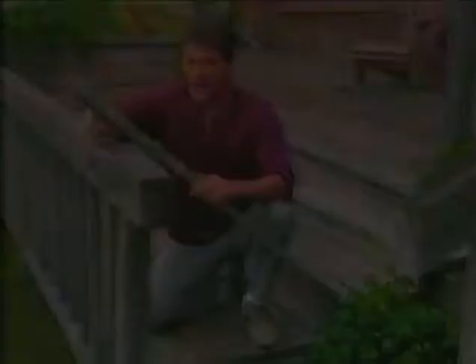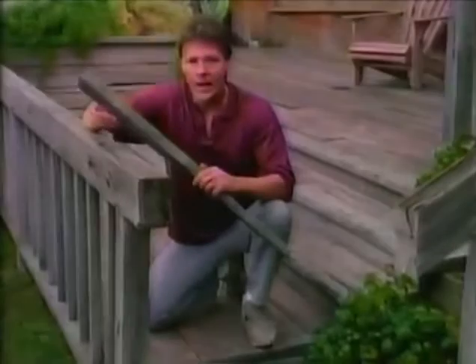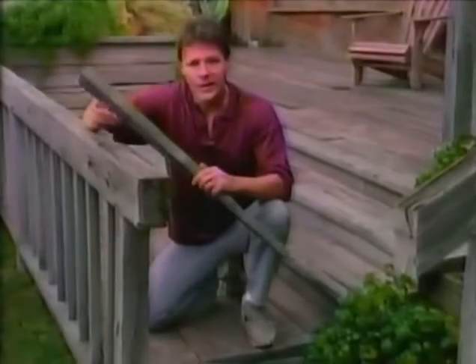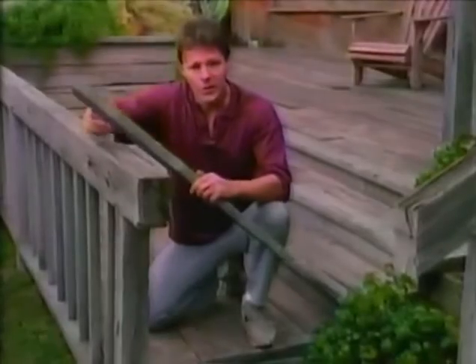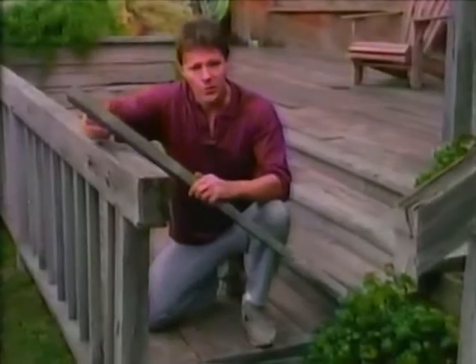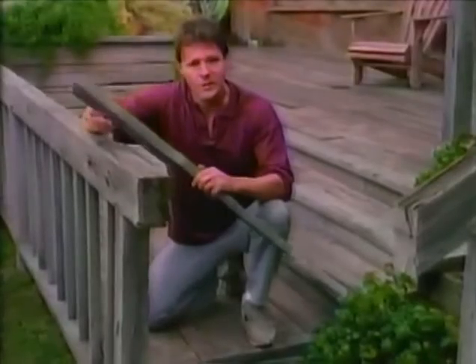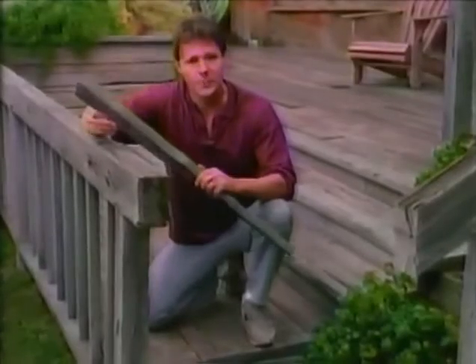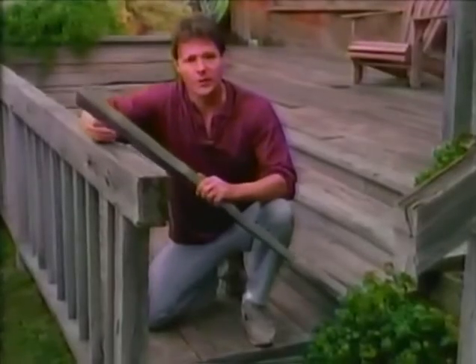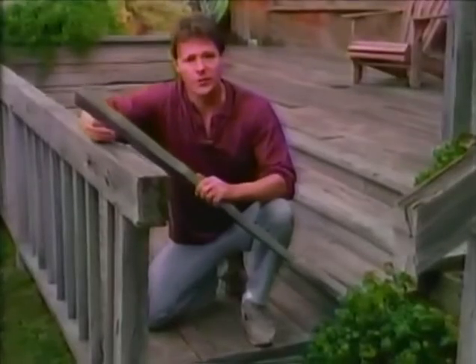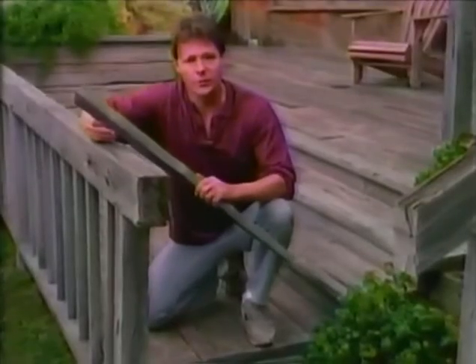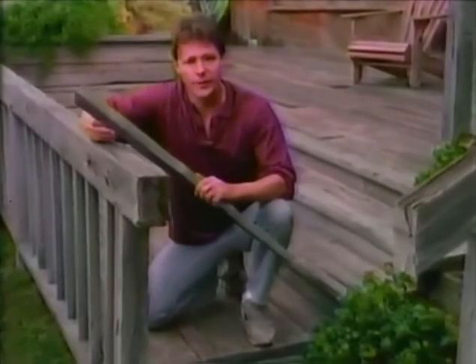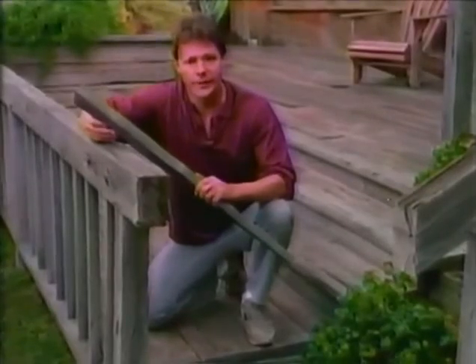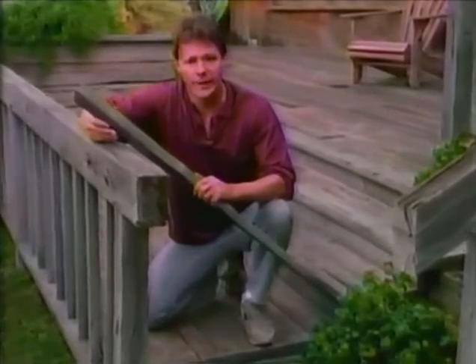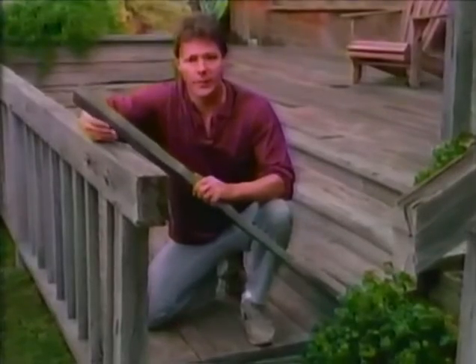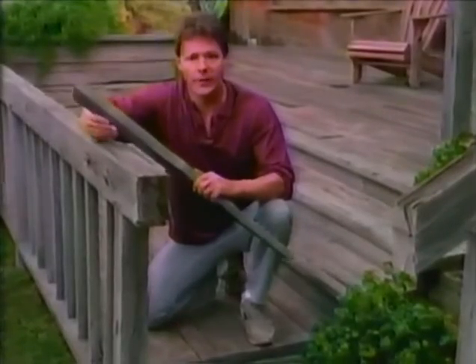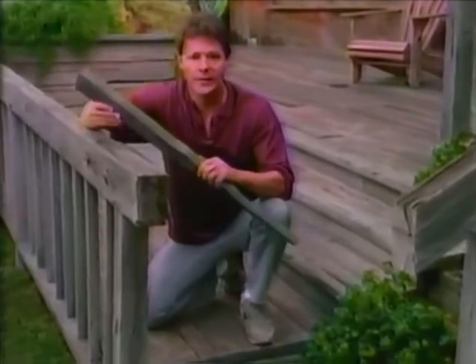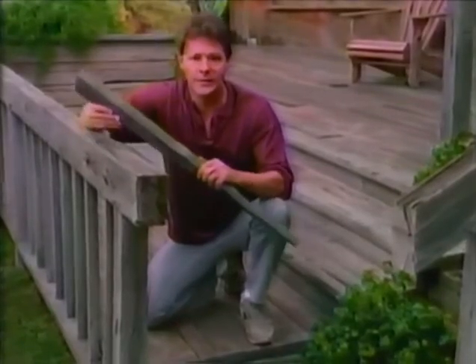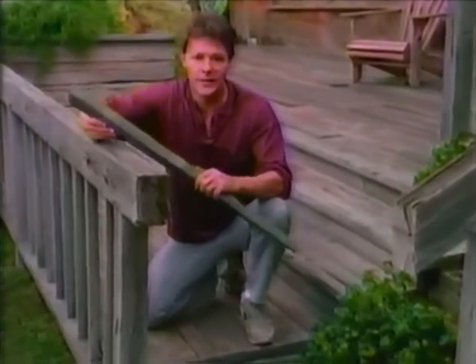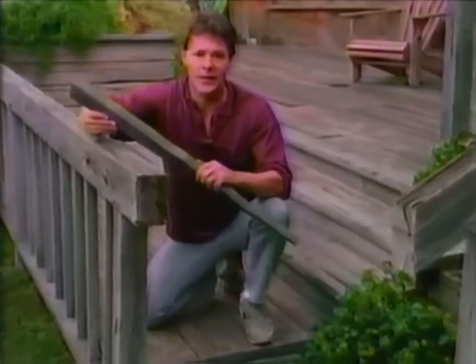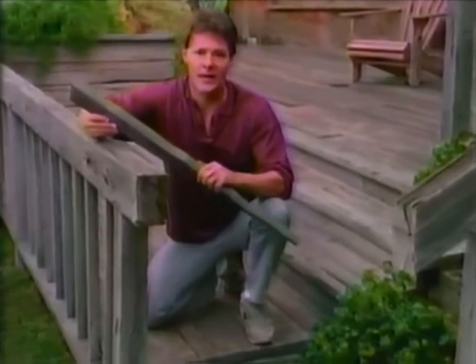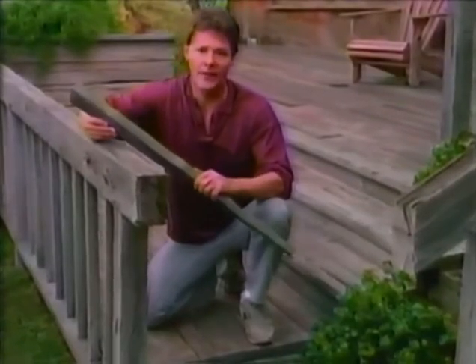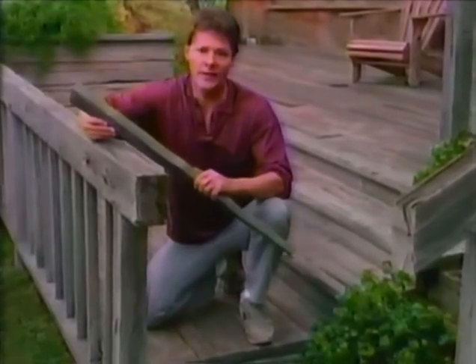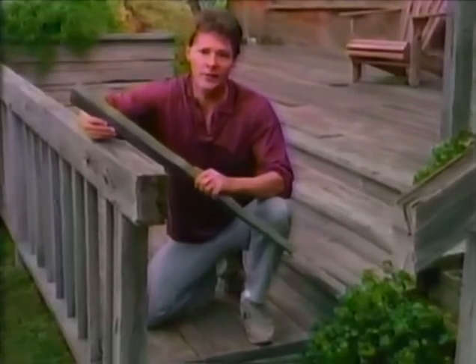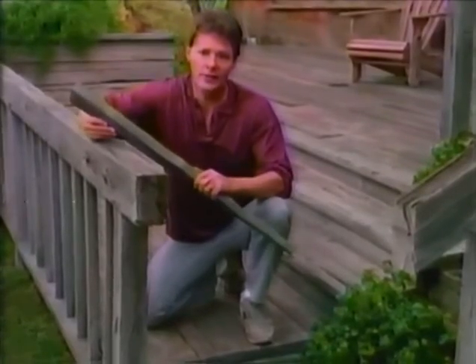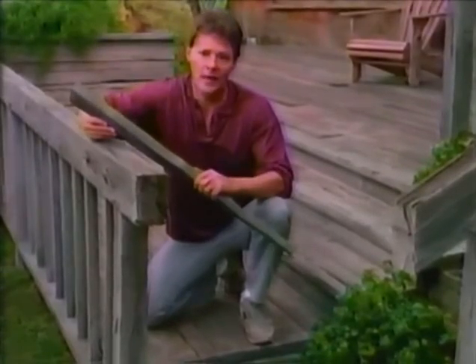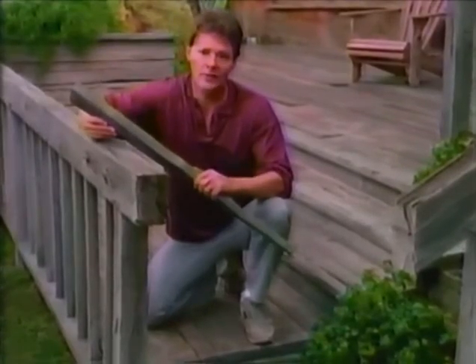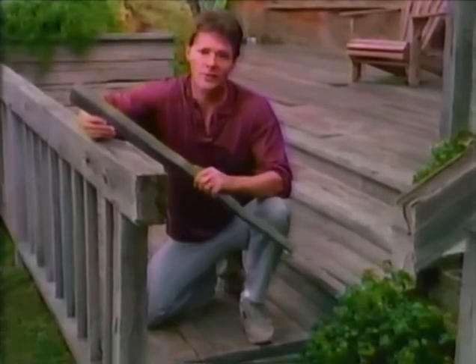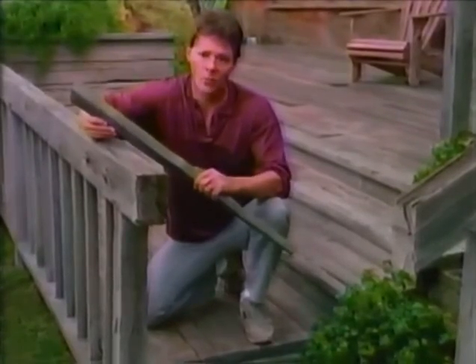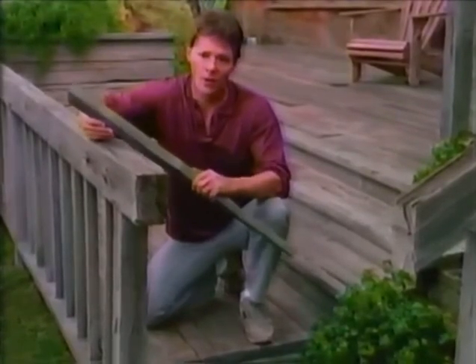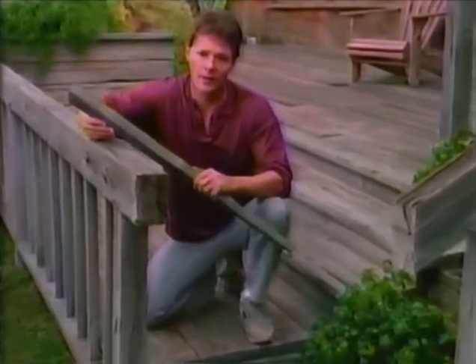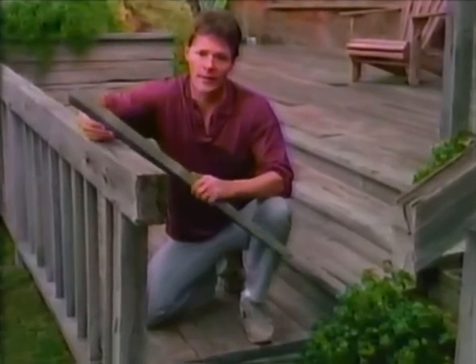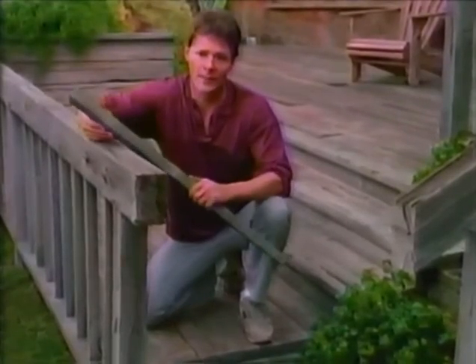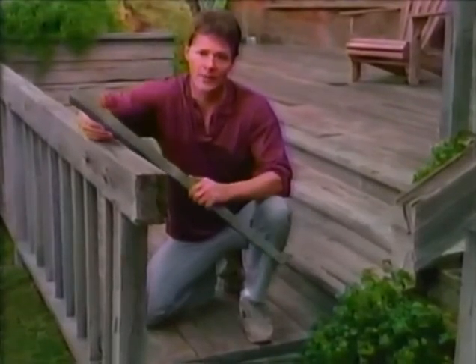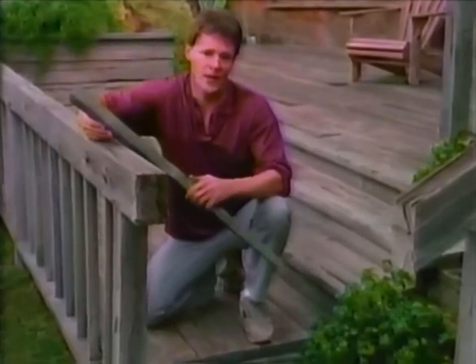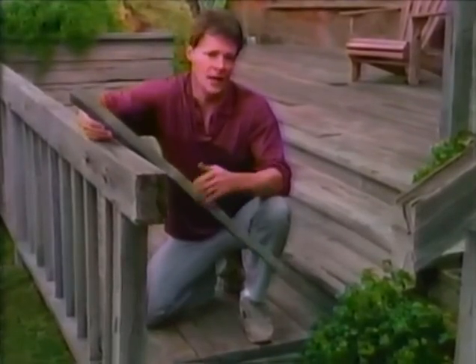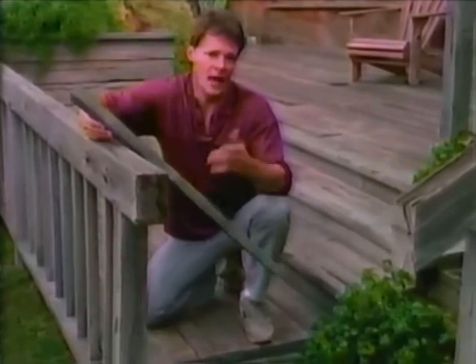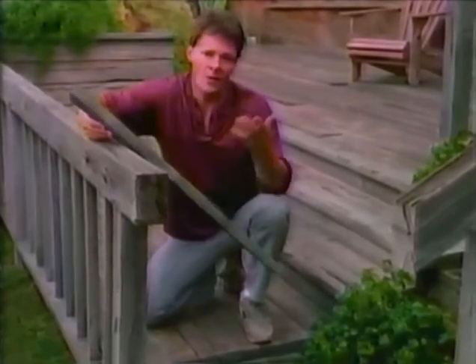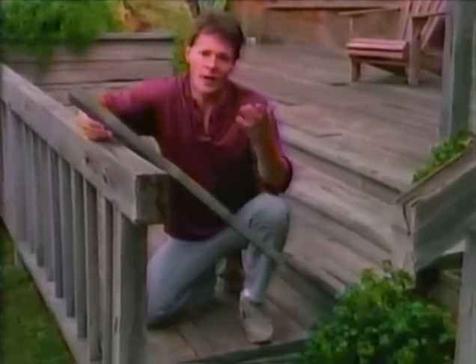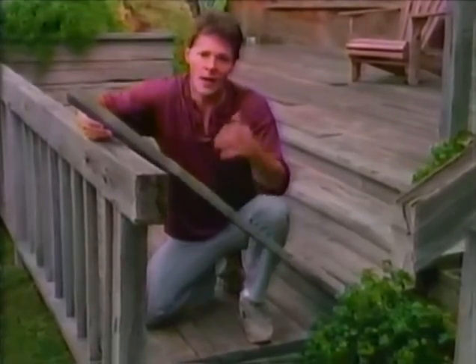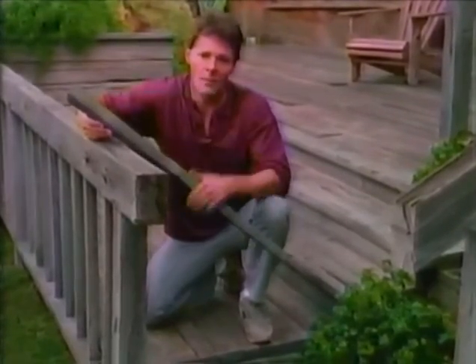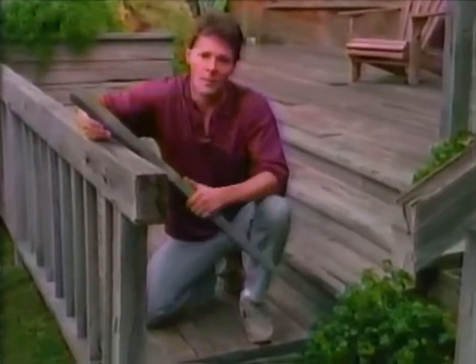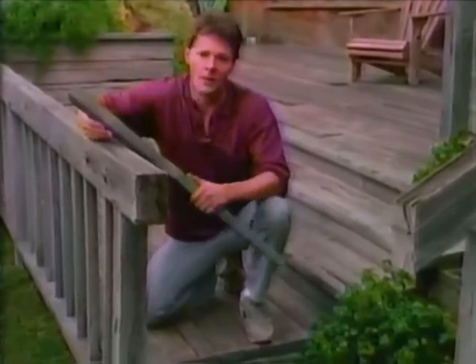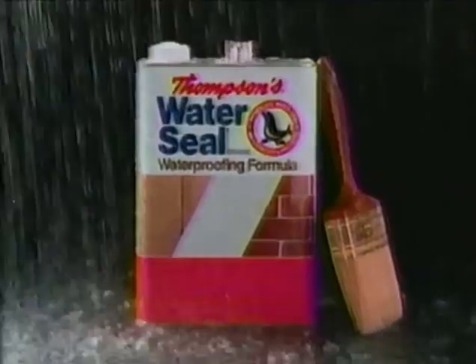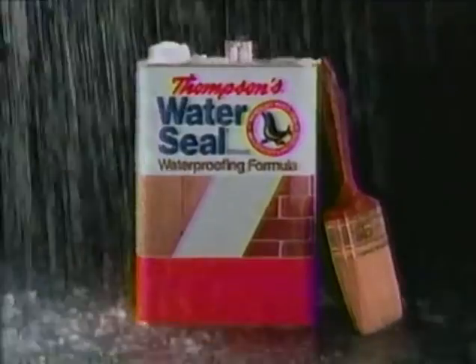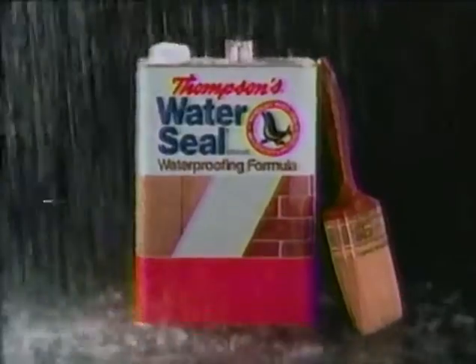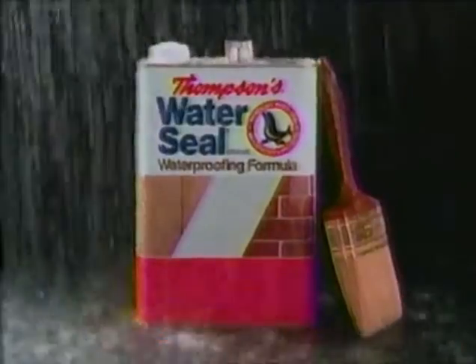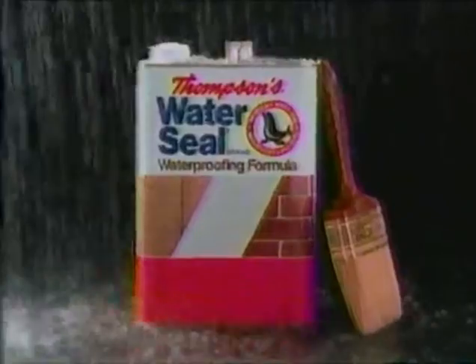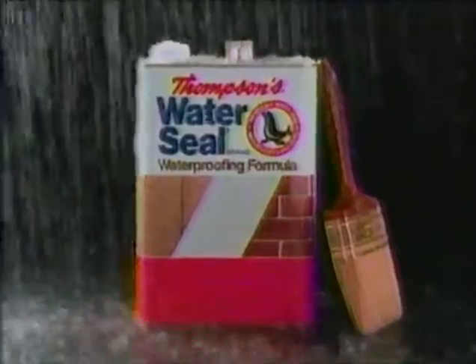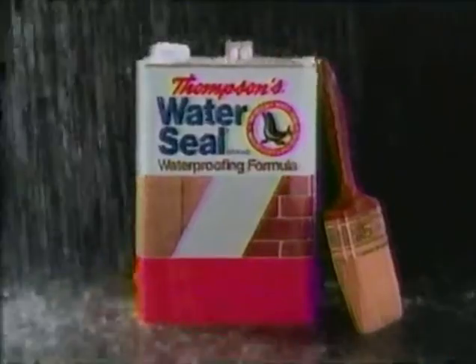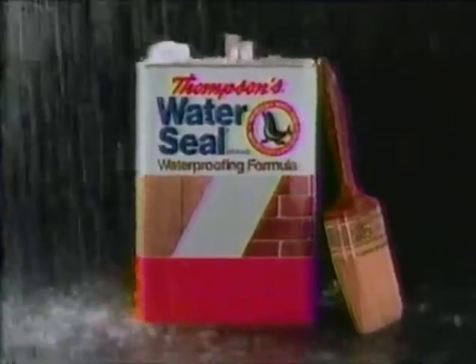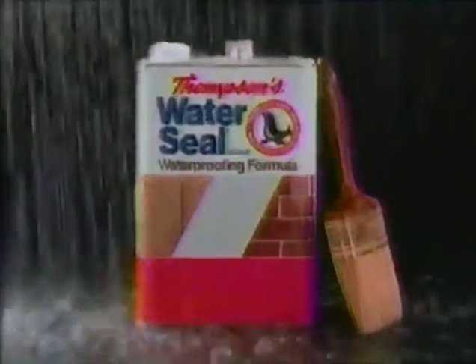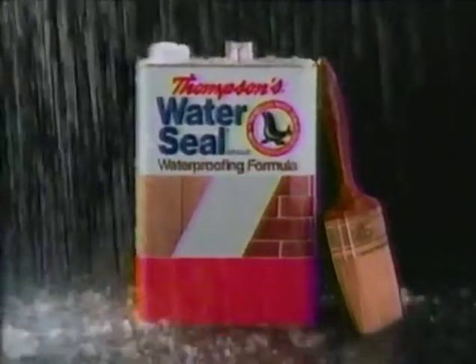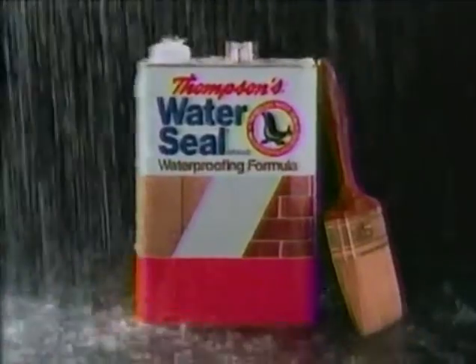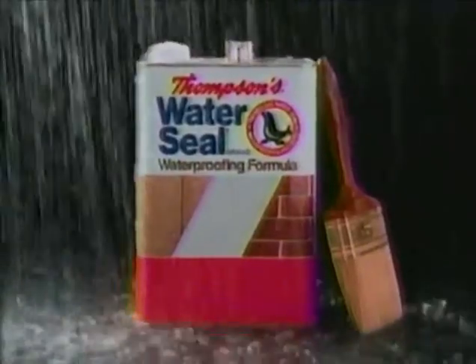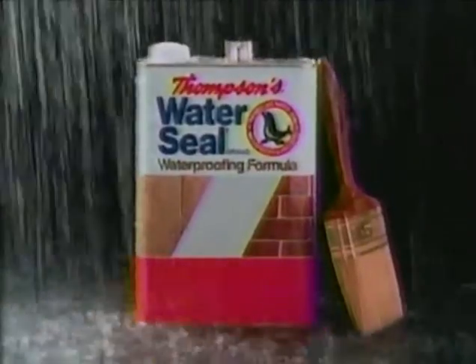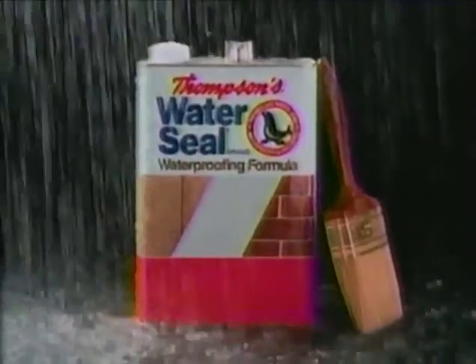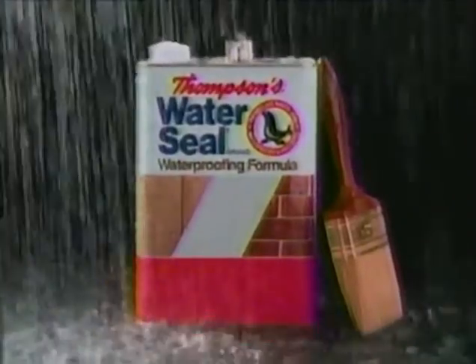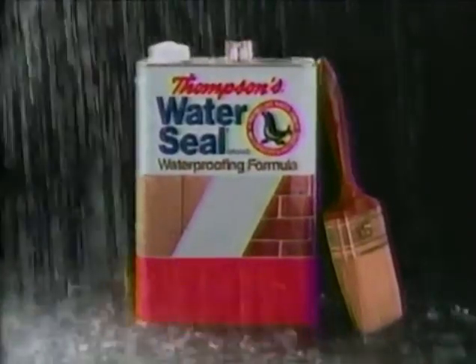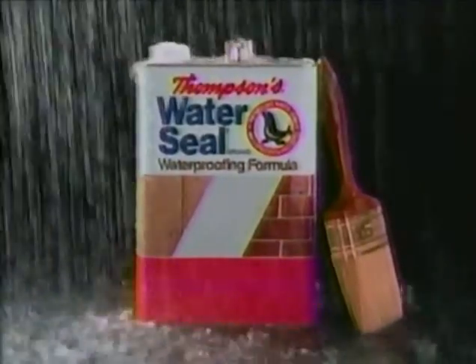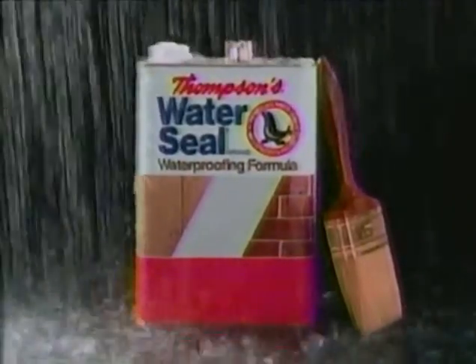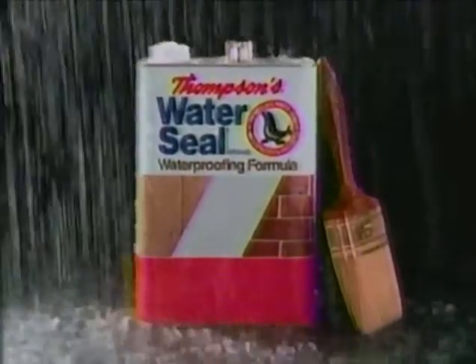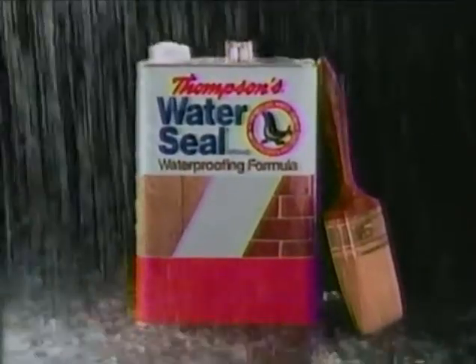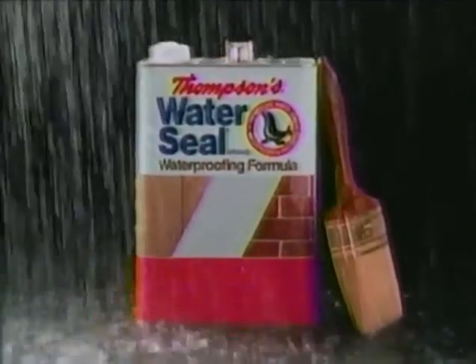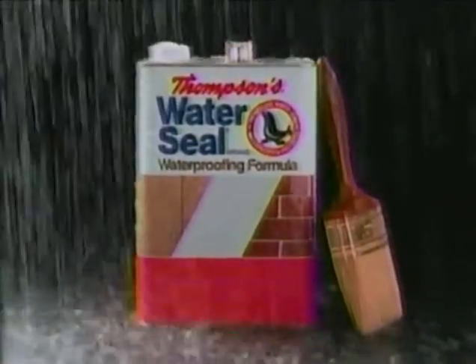I used pressure-treated lumber, and I still have $800 in water damage. How come? Even treated wood needs Thompson's water seal protection.